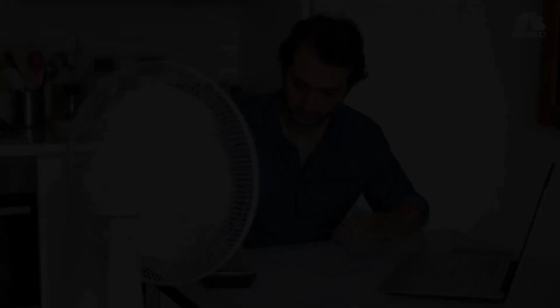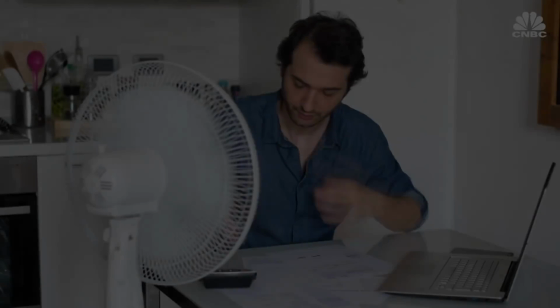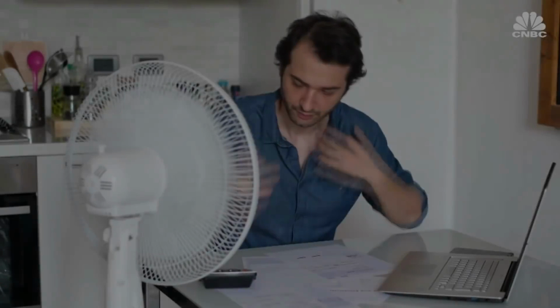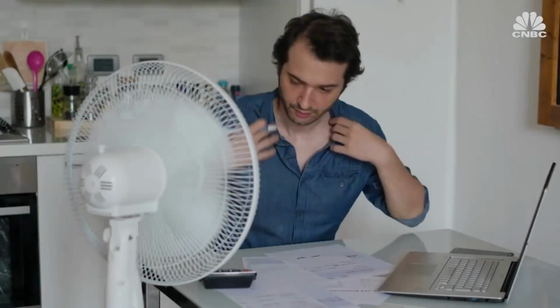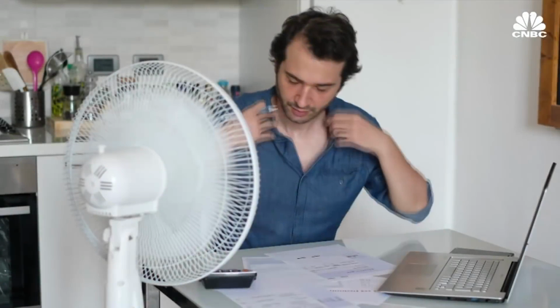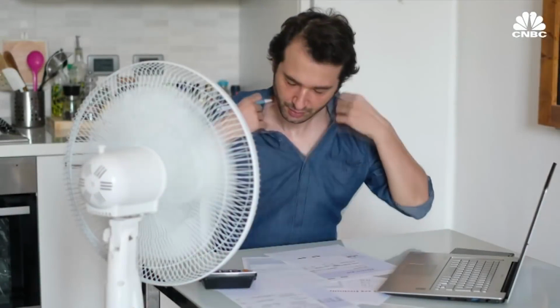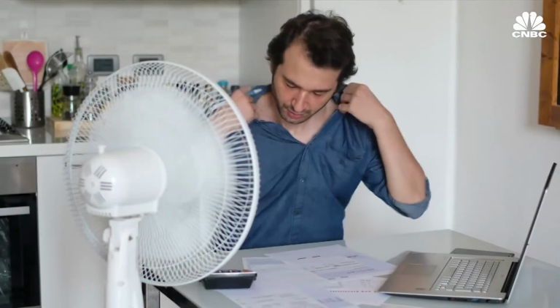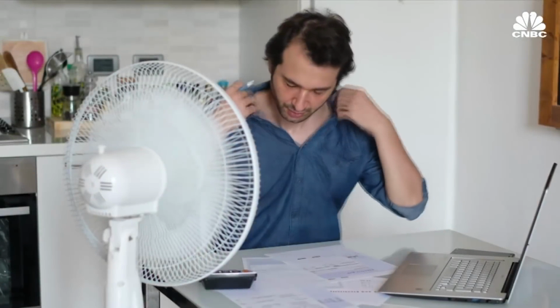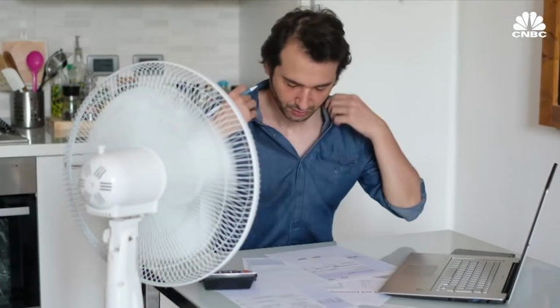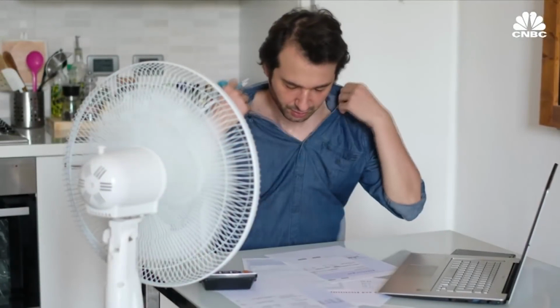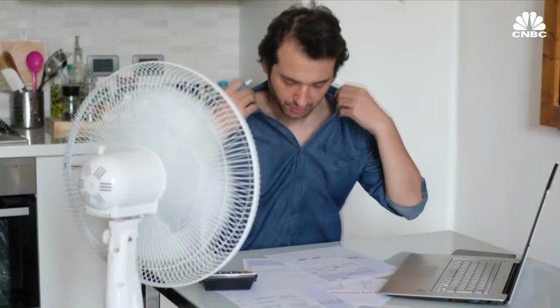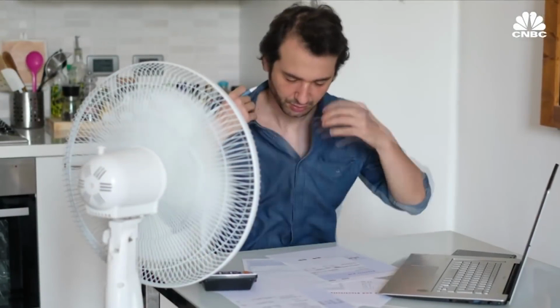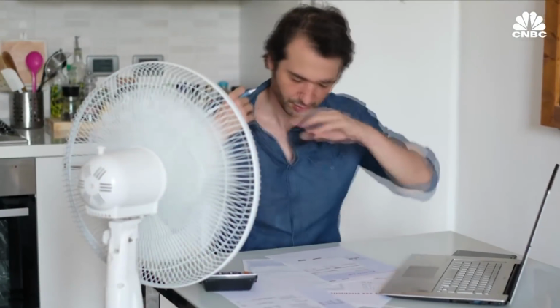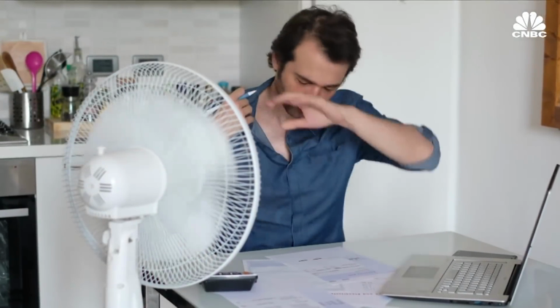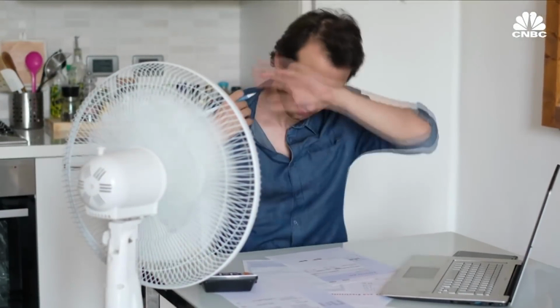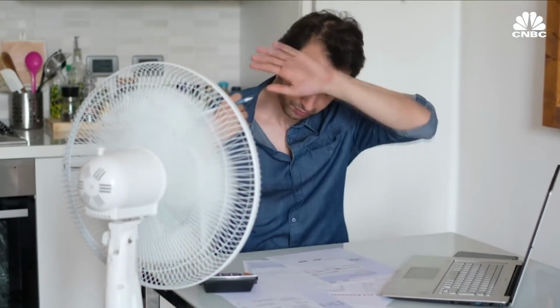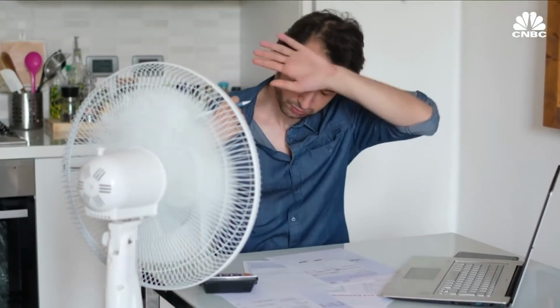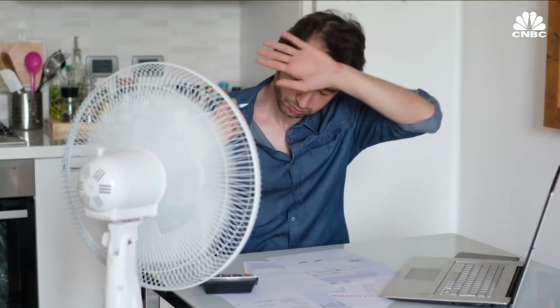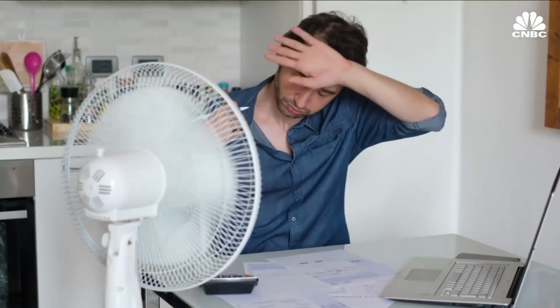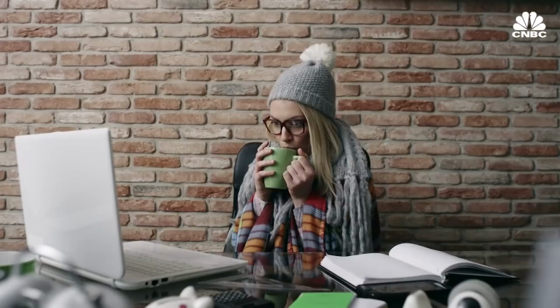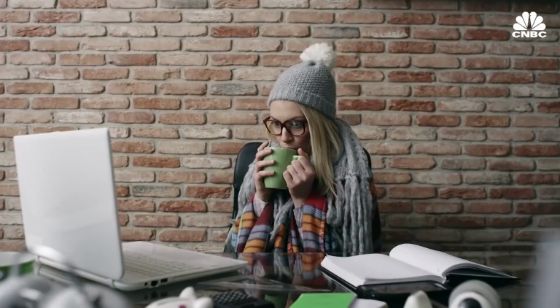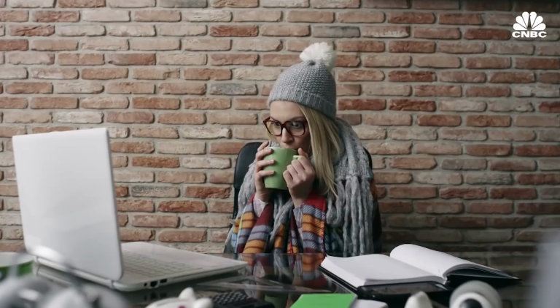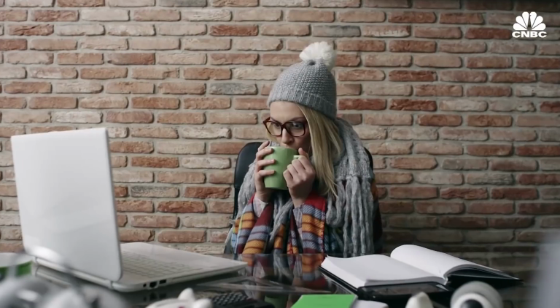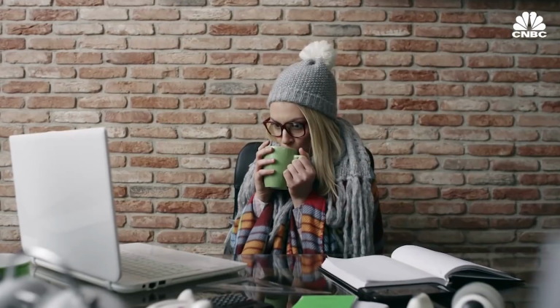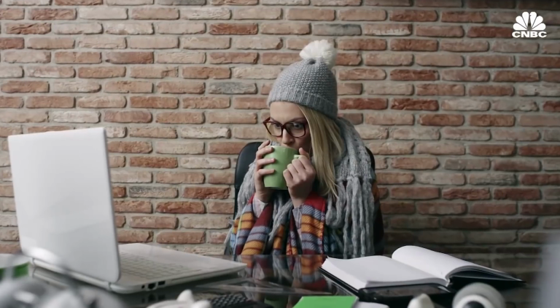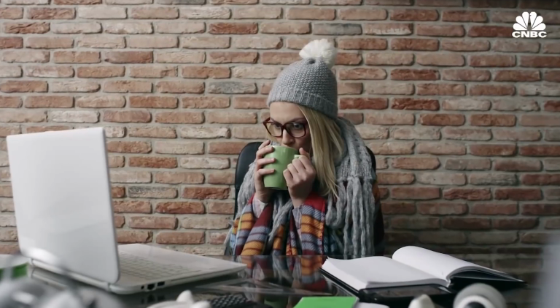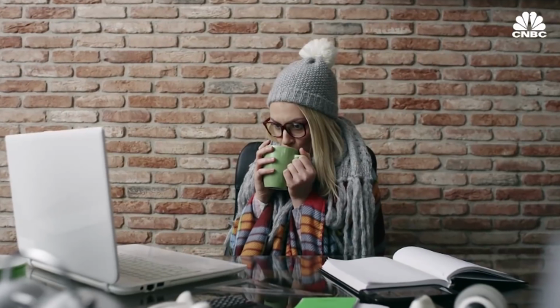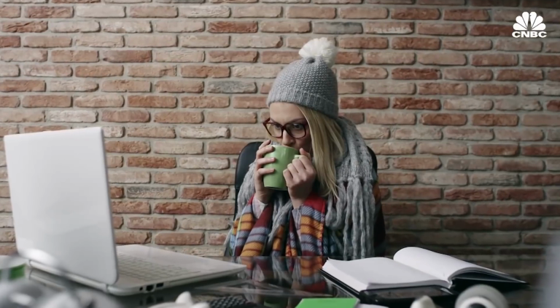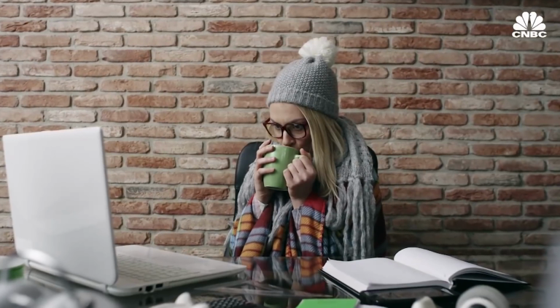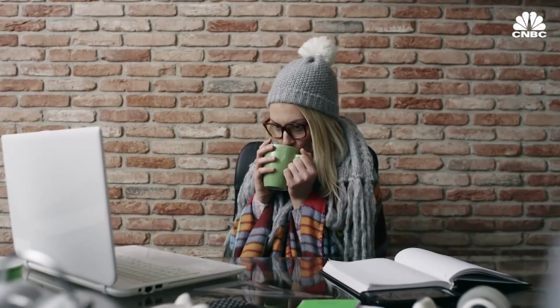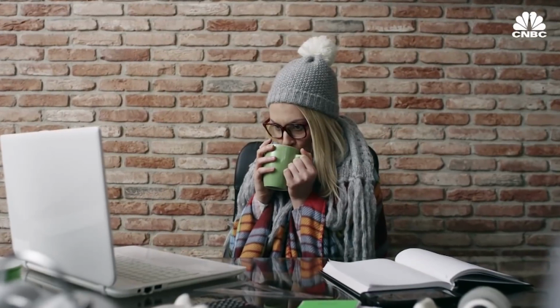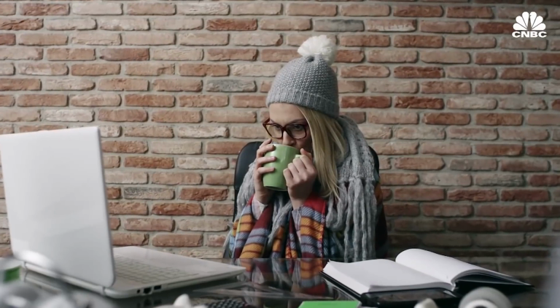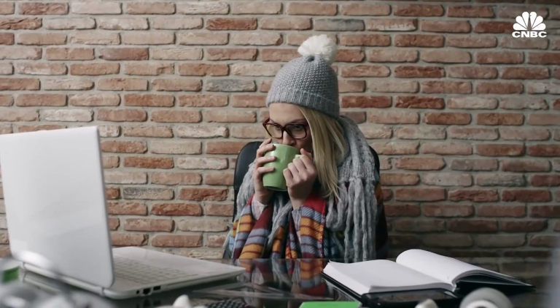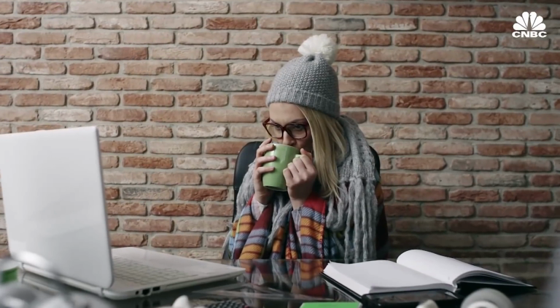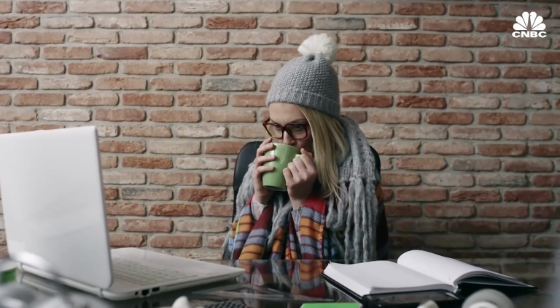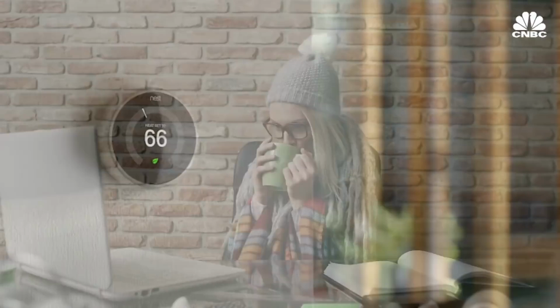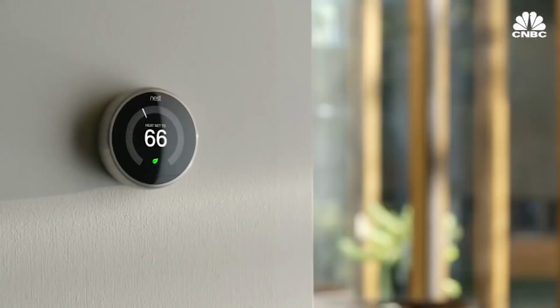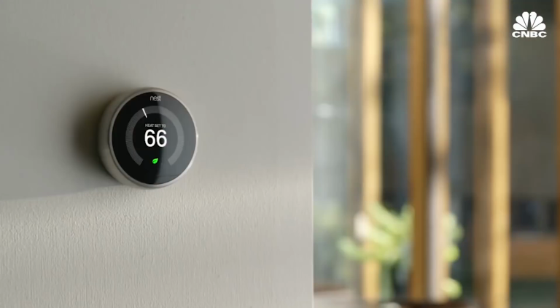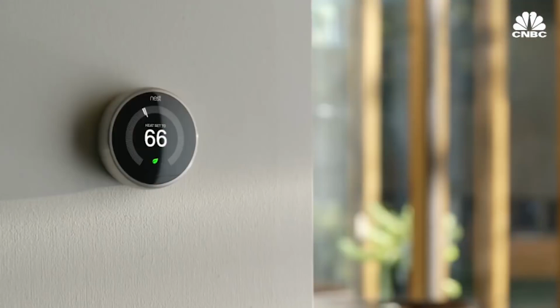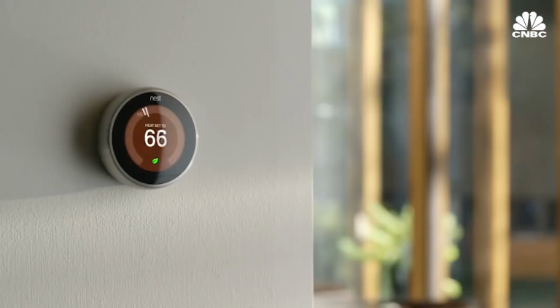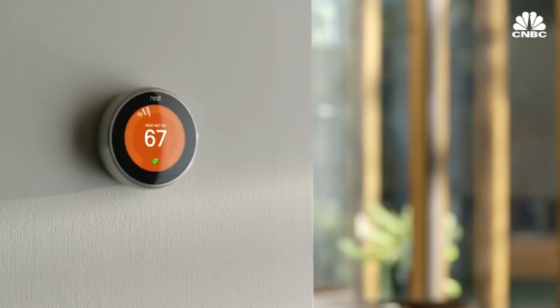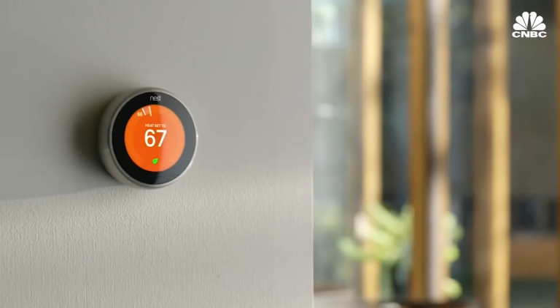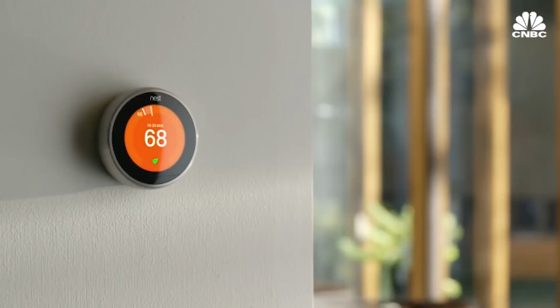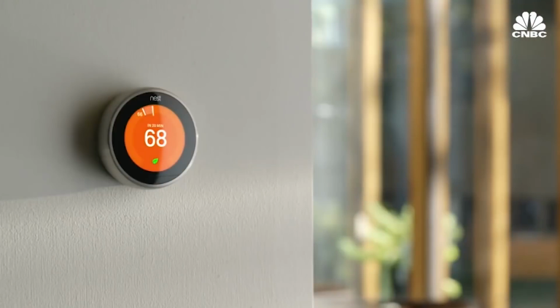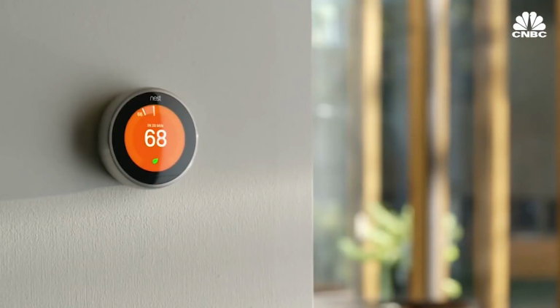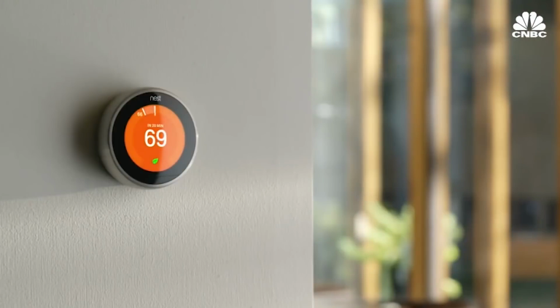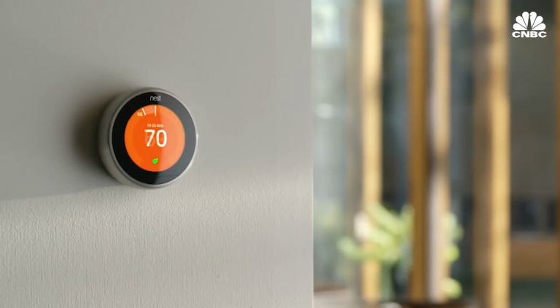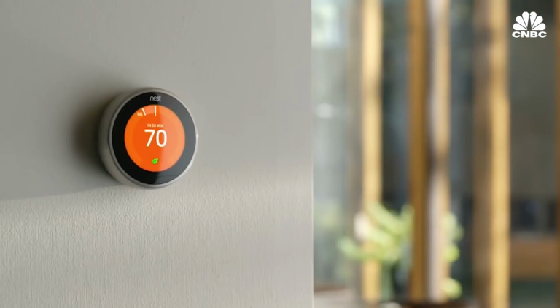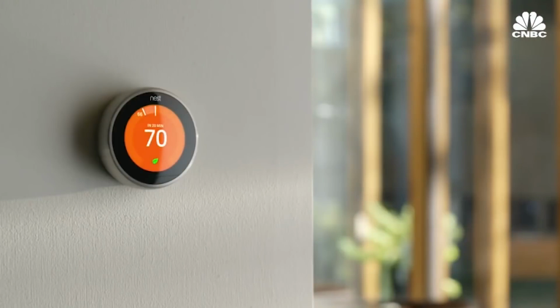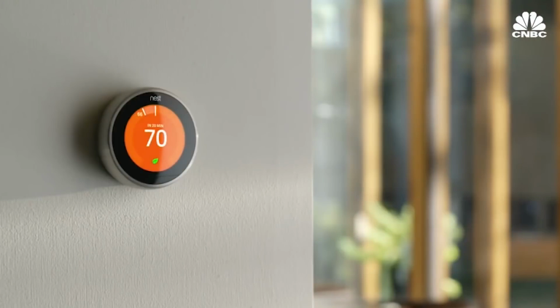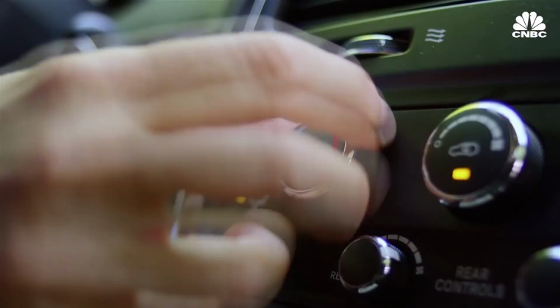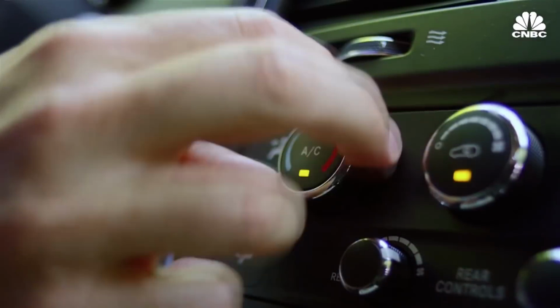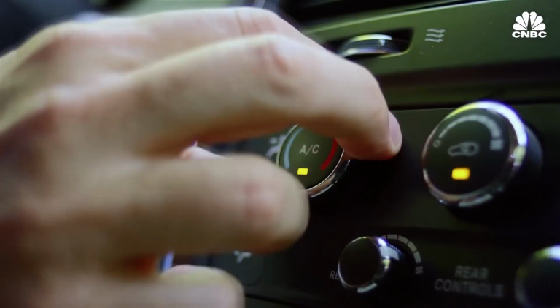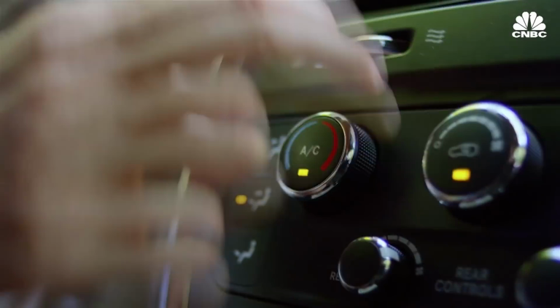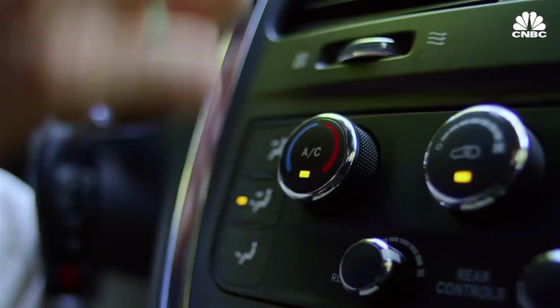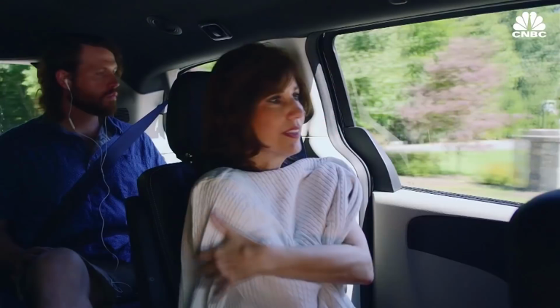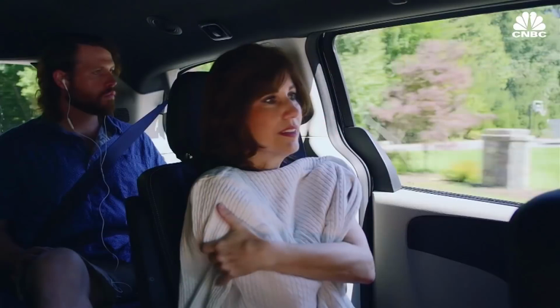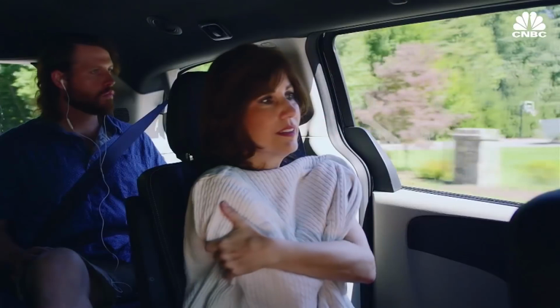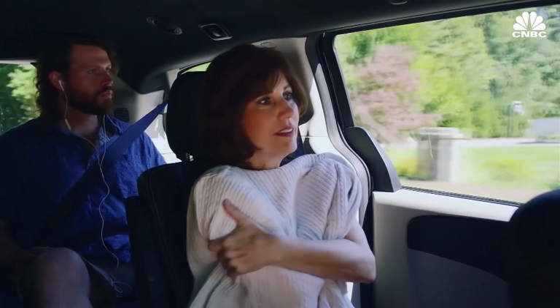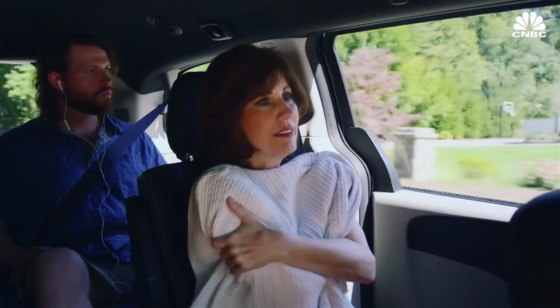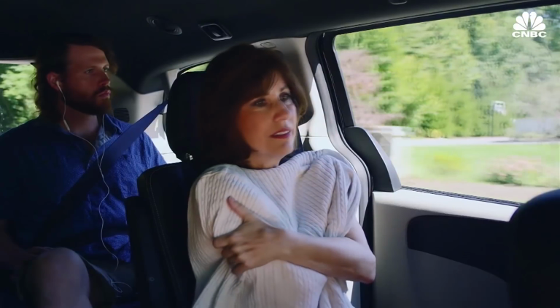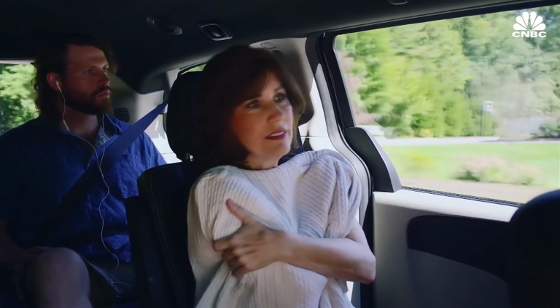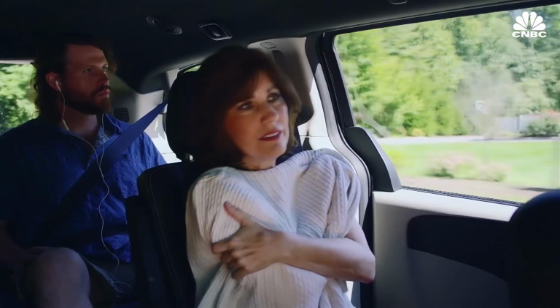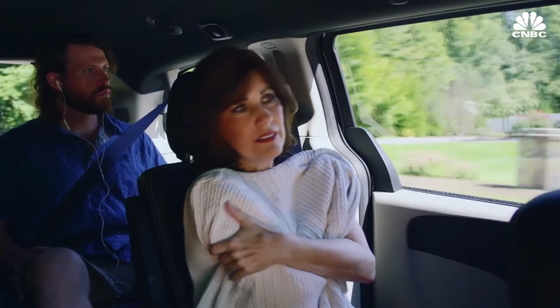We've all been there. You're hot, she's cold. Temperature wars happen in the office, at home, in the car, anywhere.